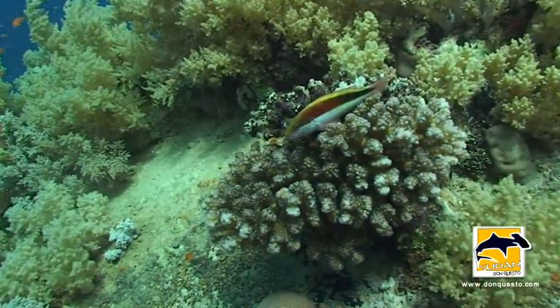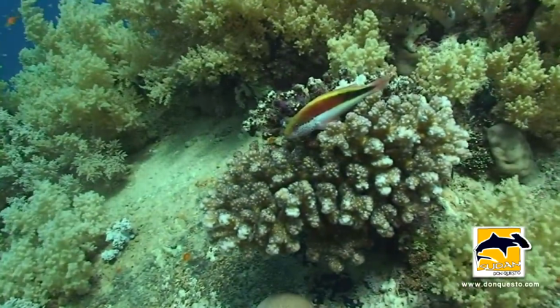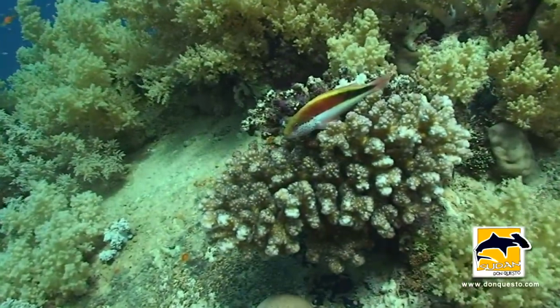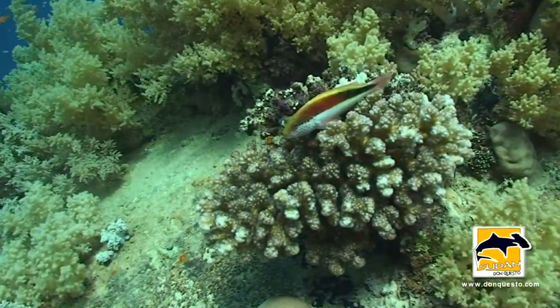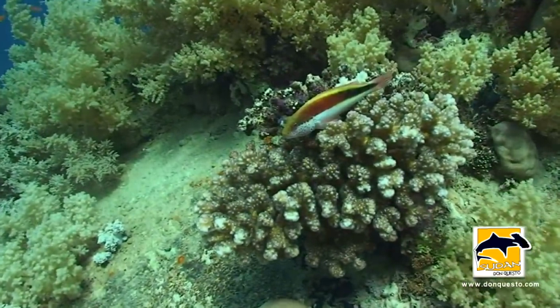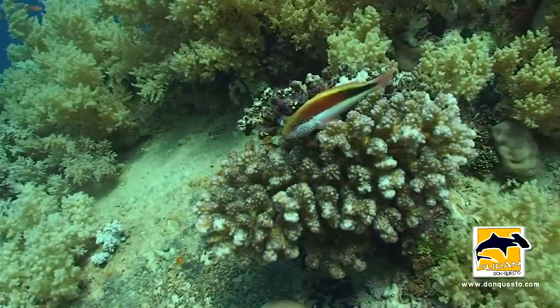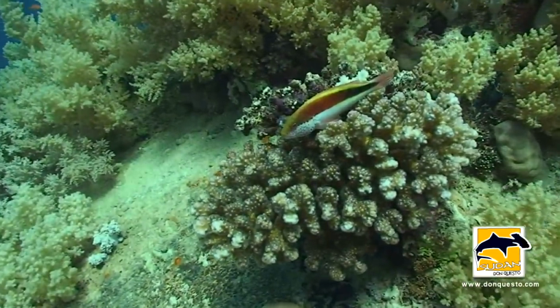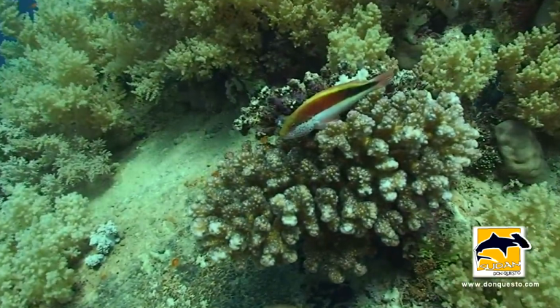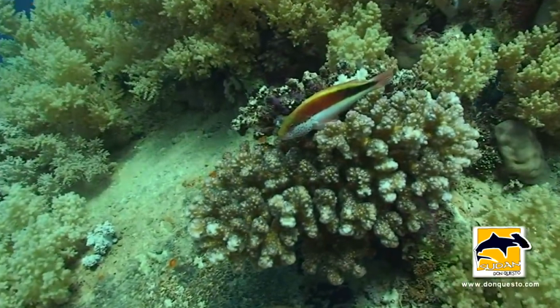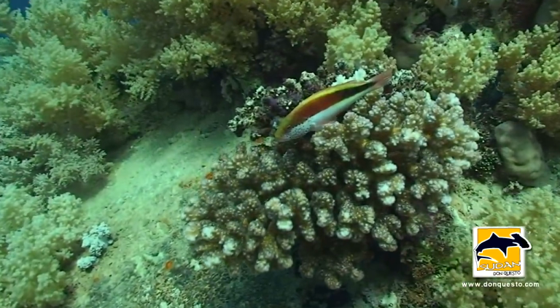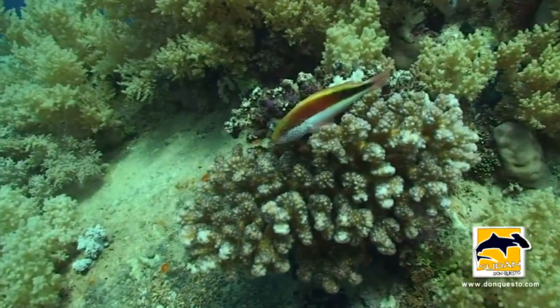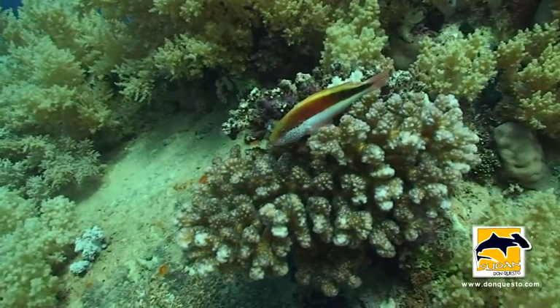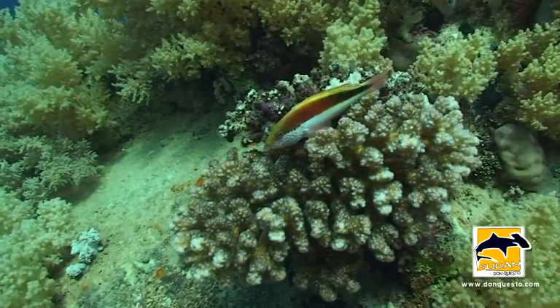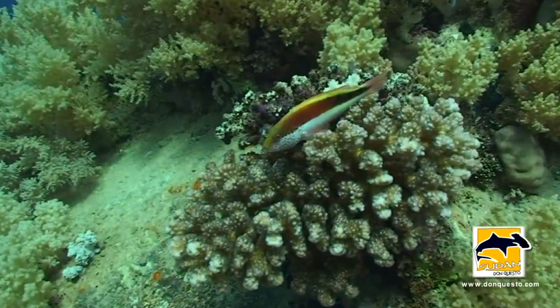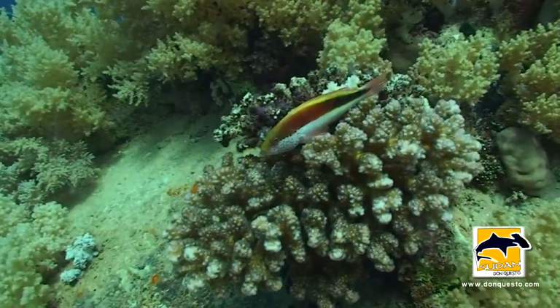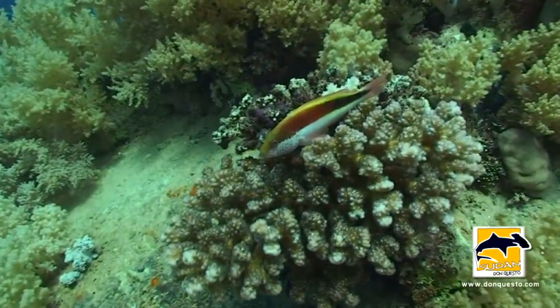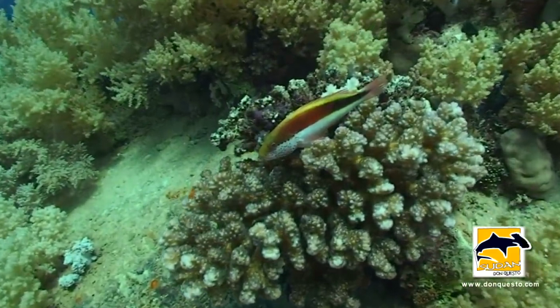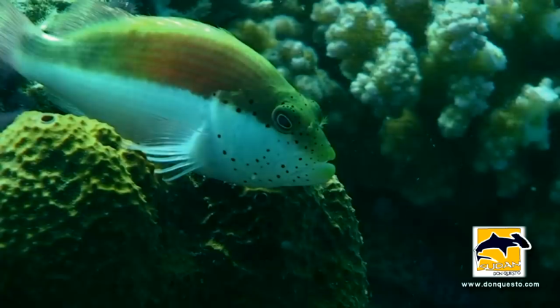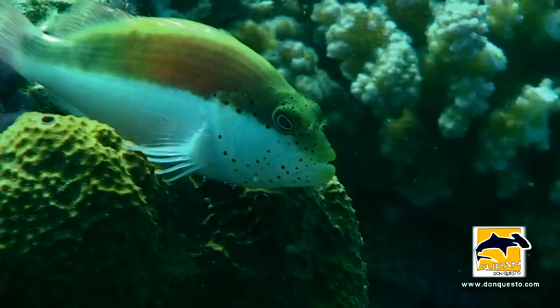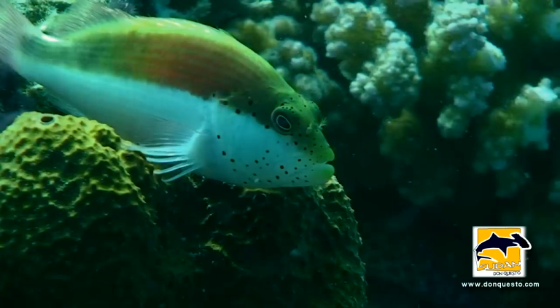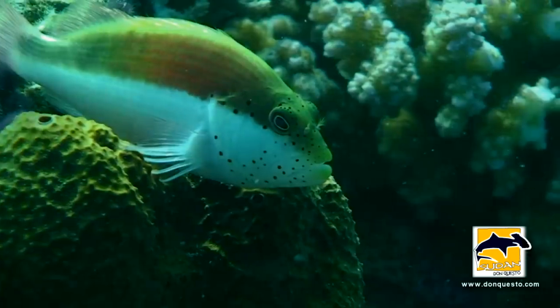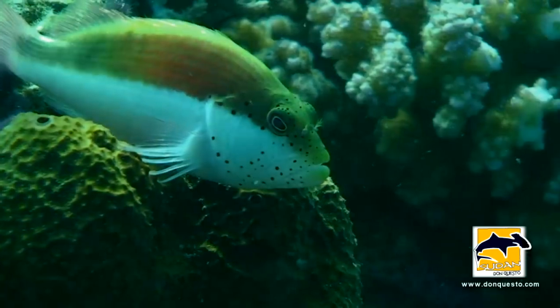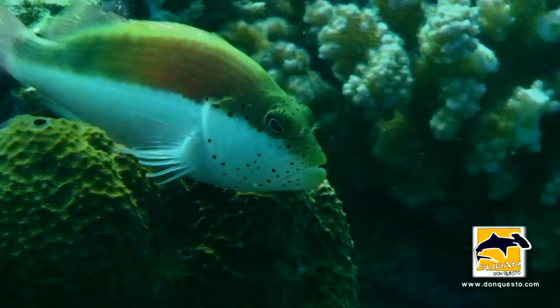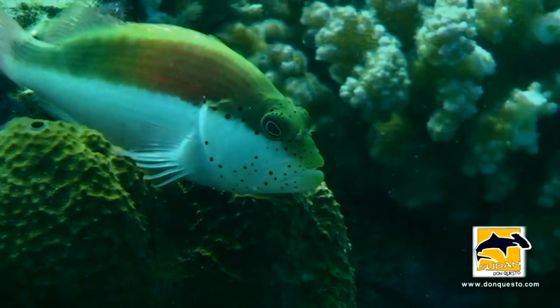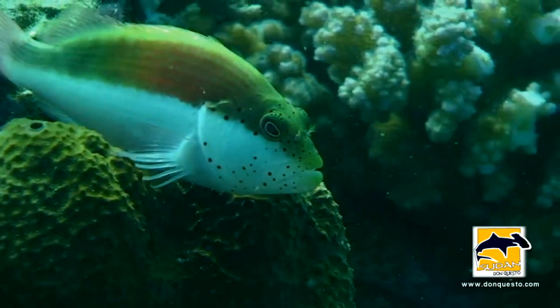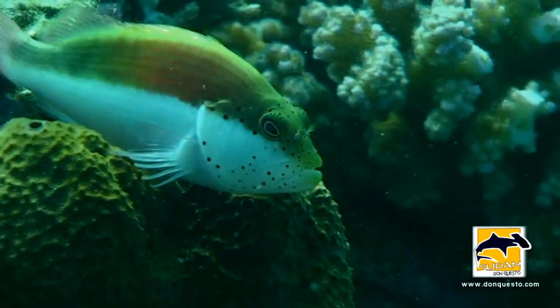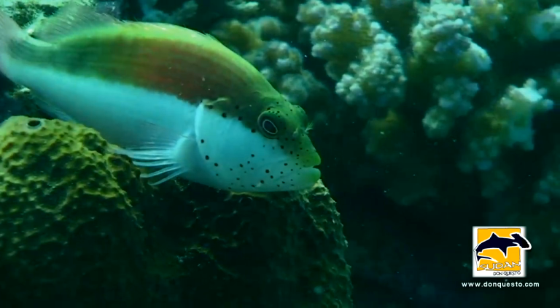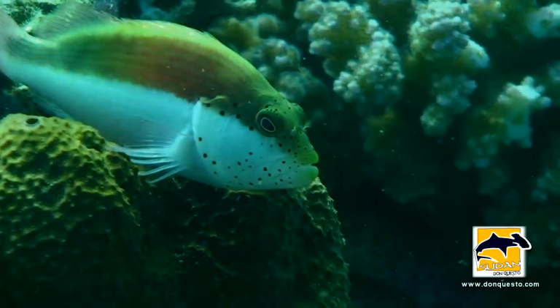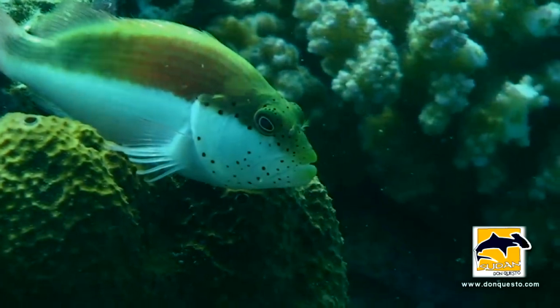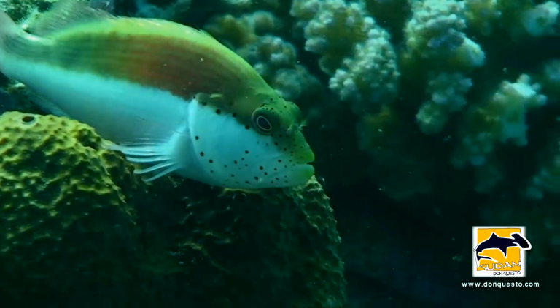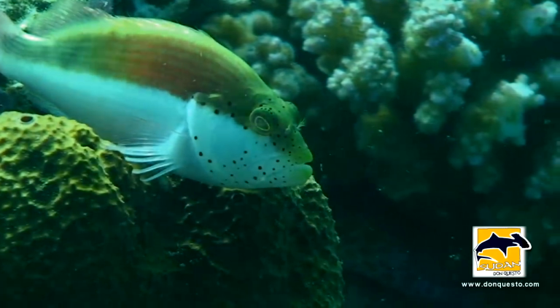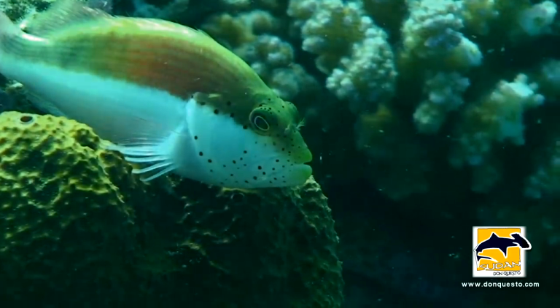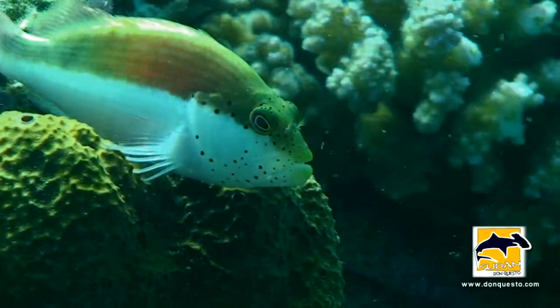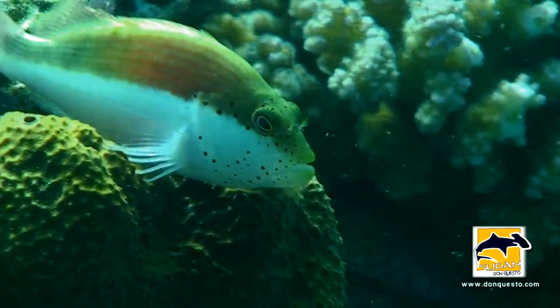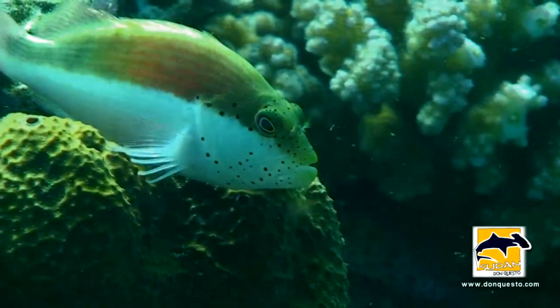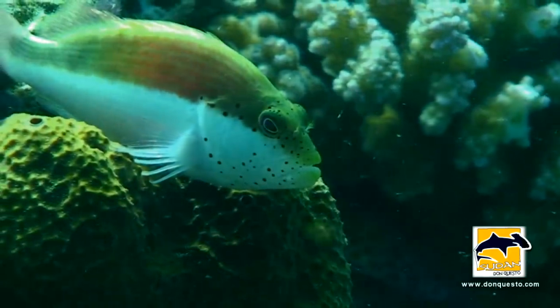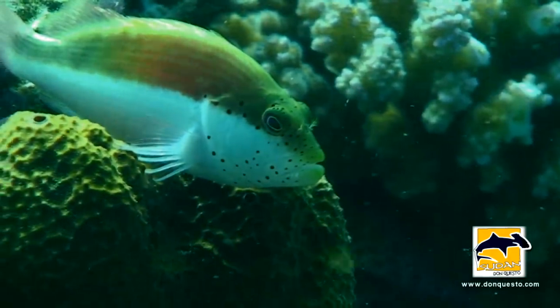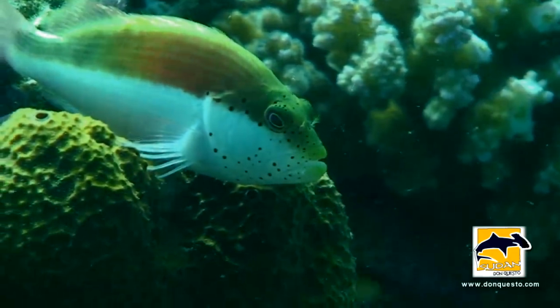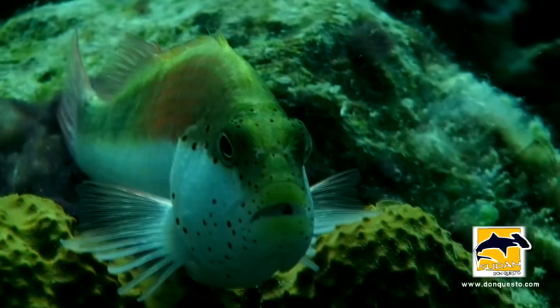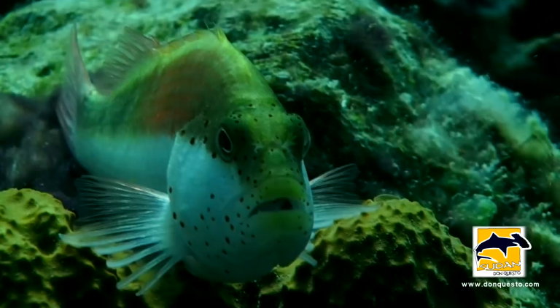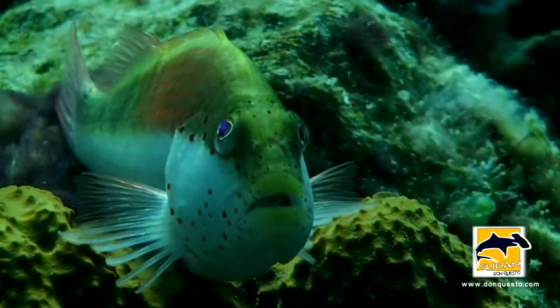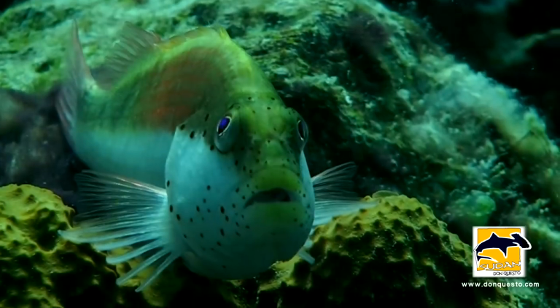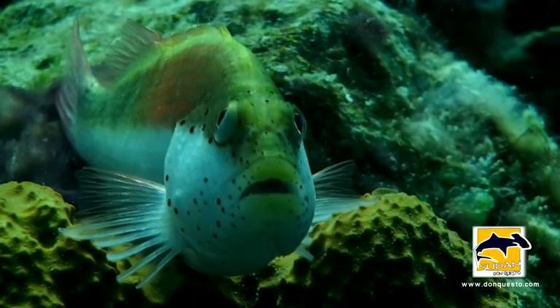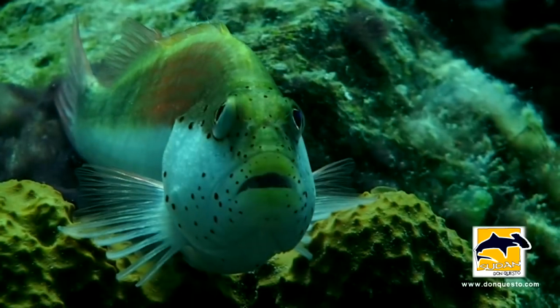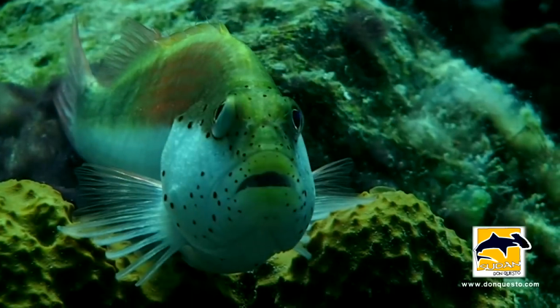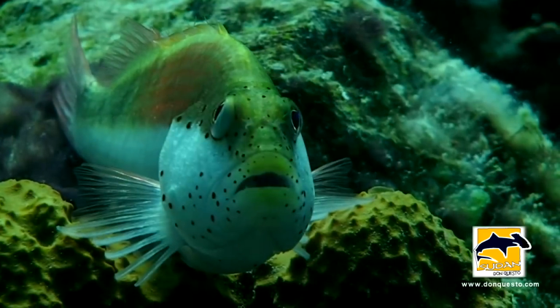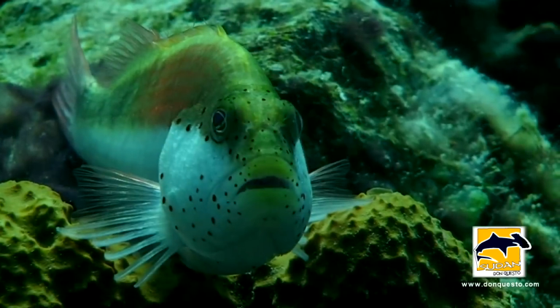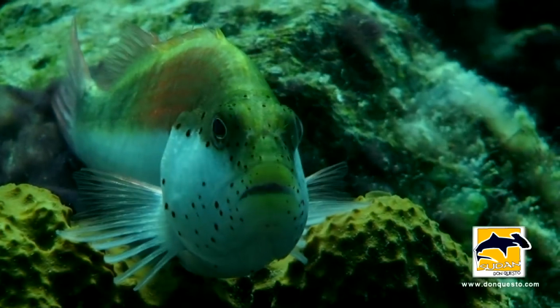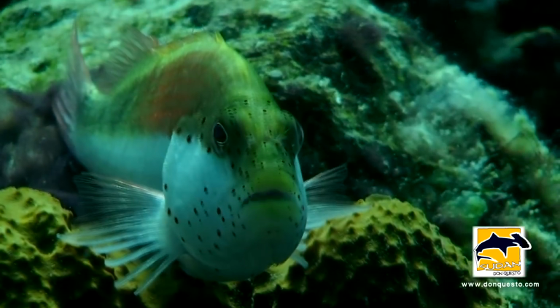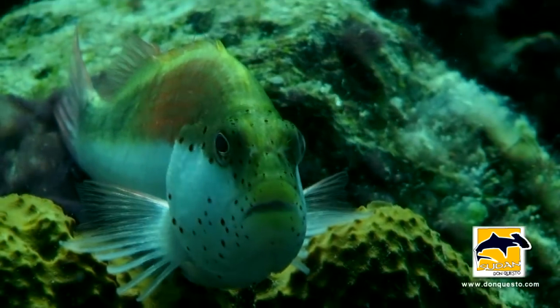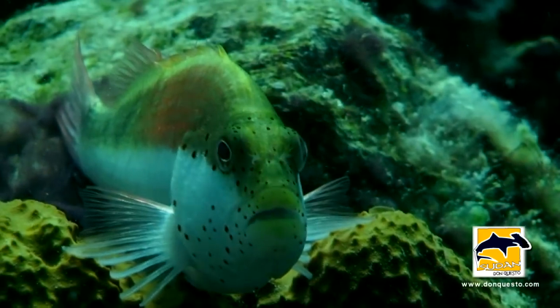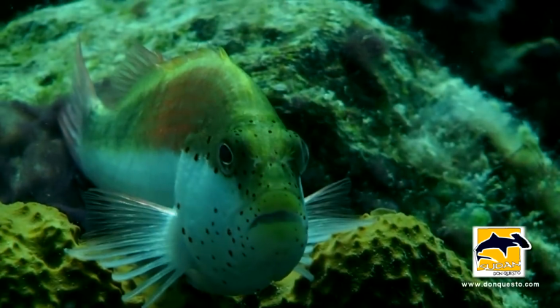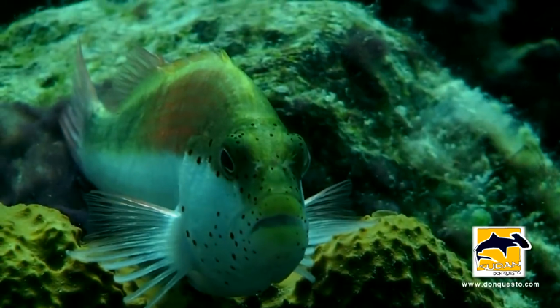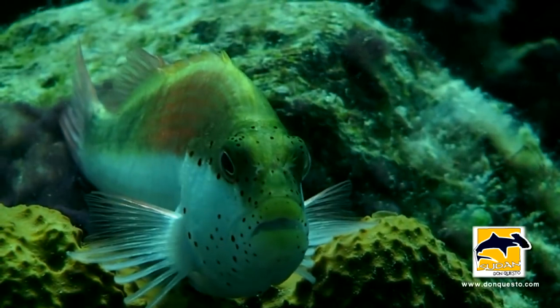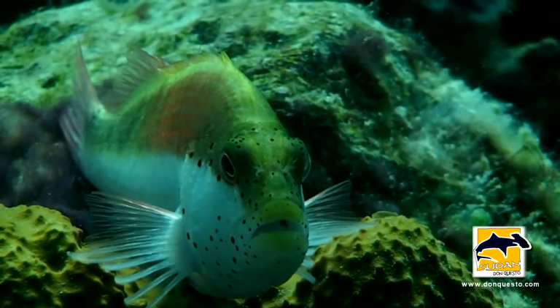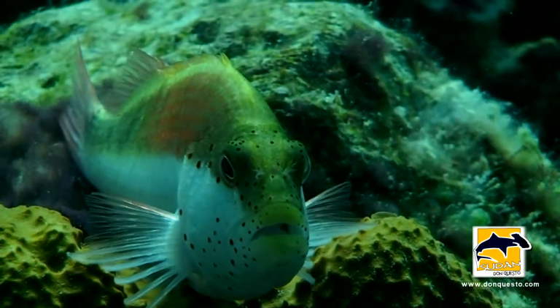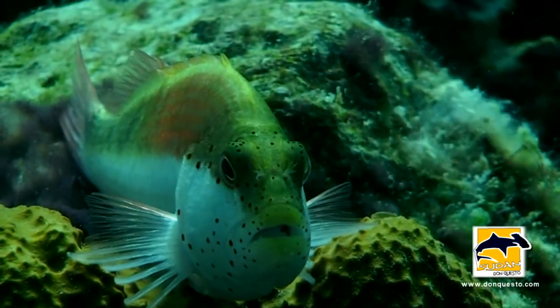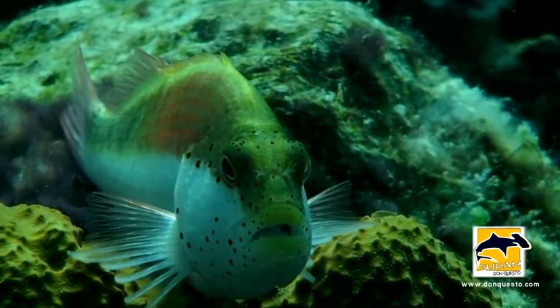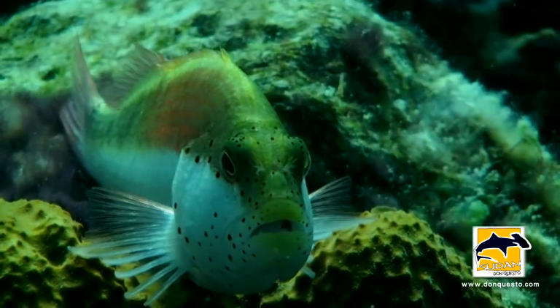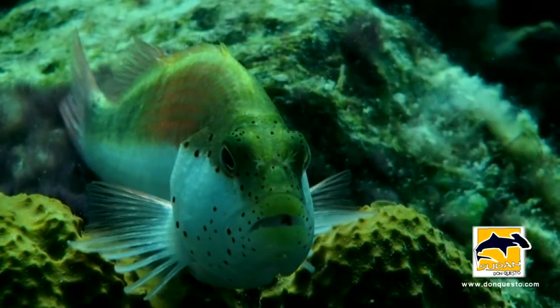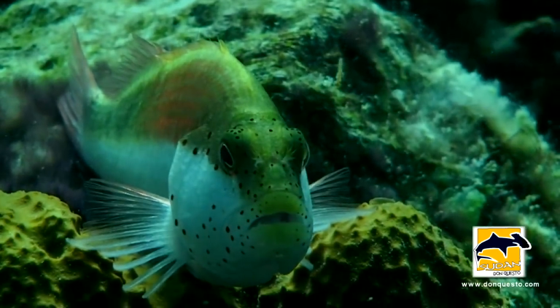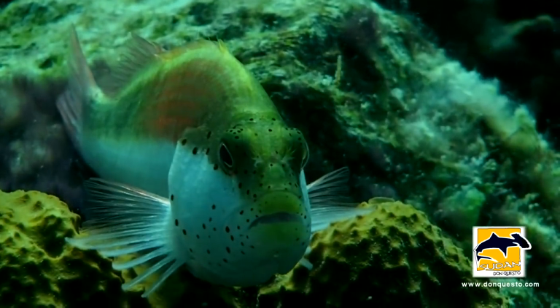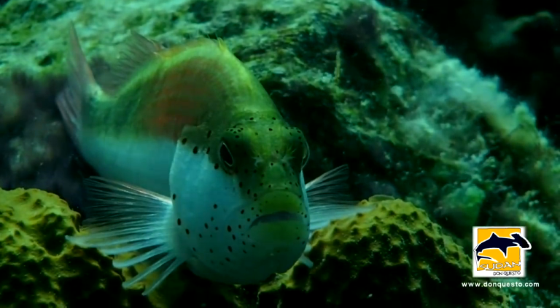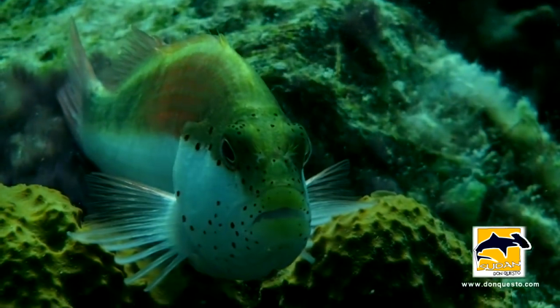This small reef guard is a freckled hawkfish. Easy to find, but difficult to videotape.